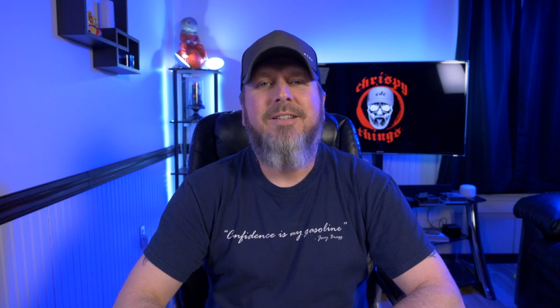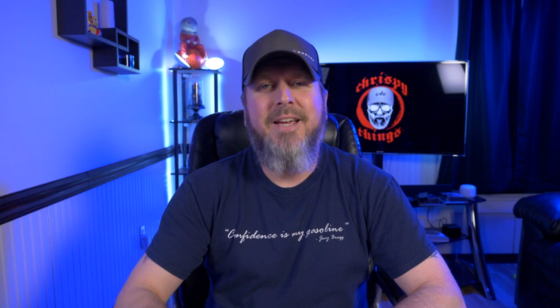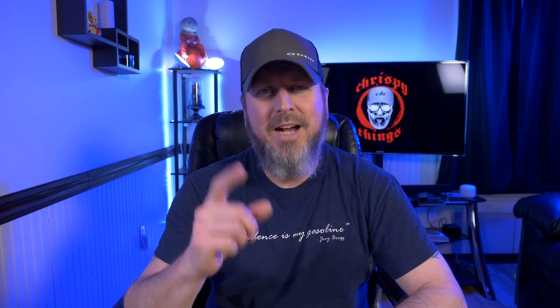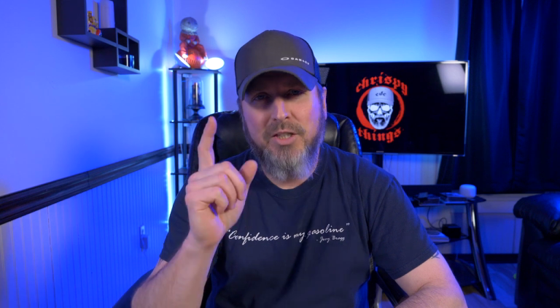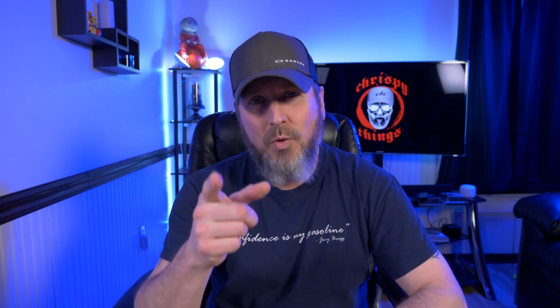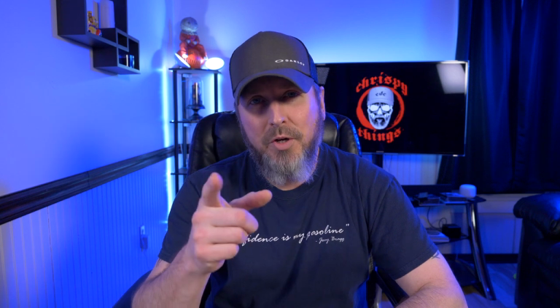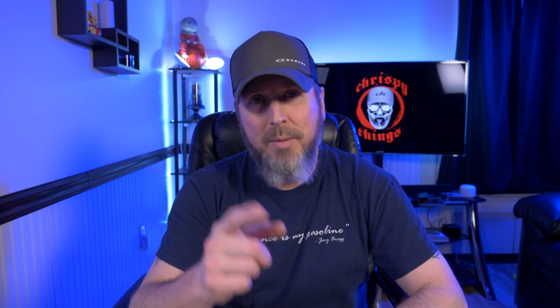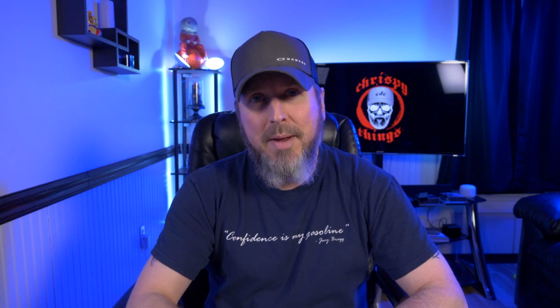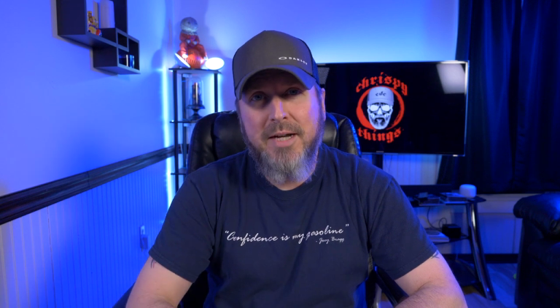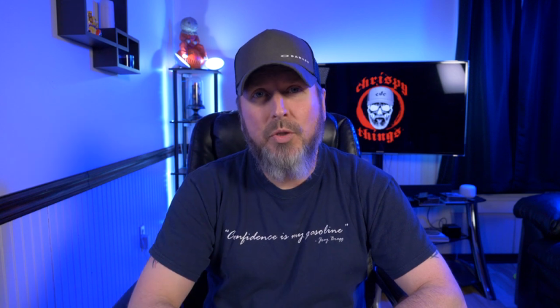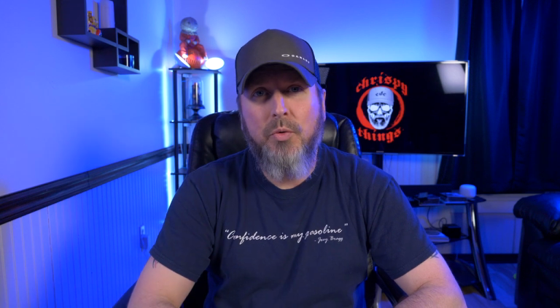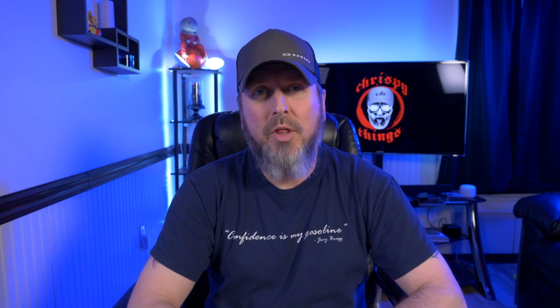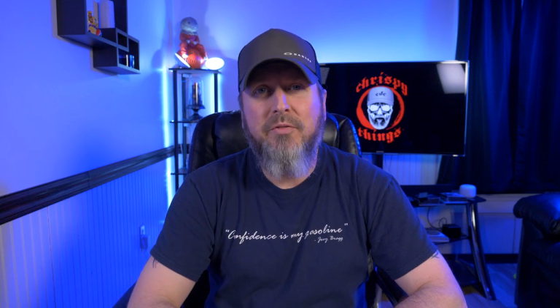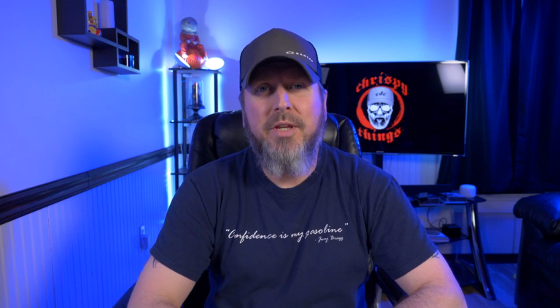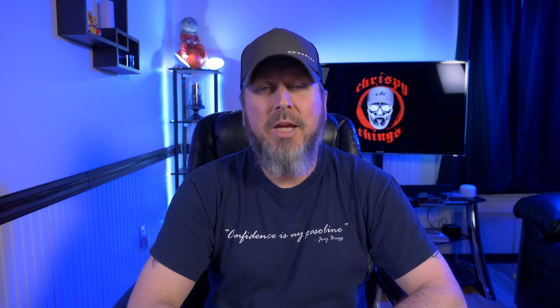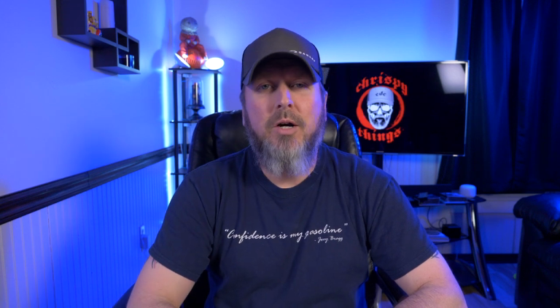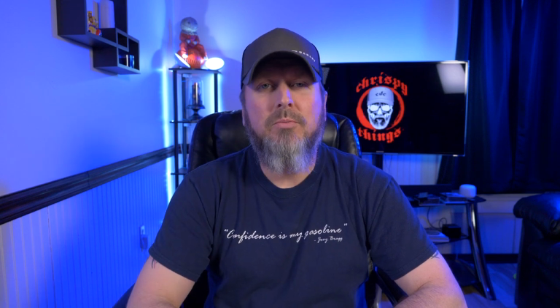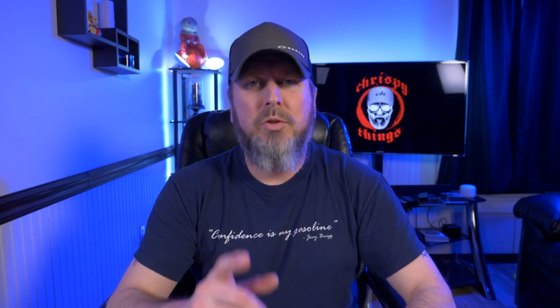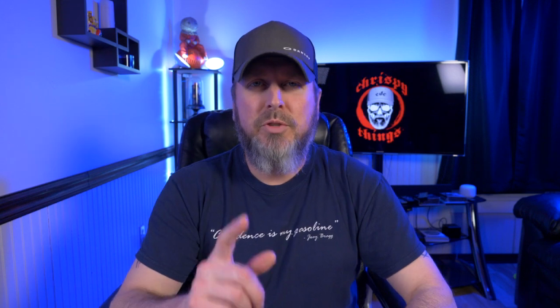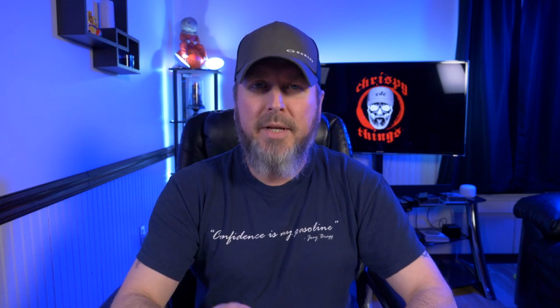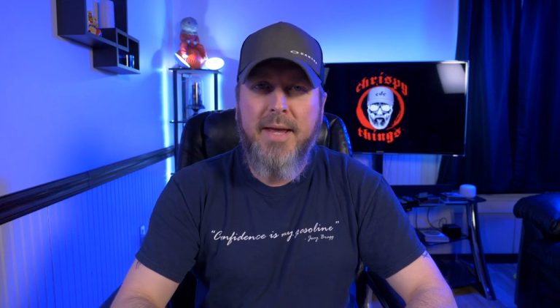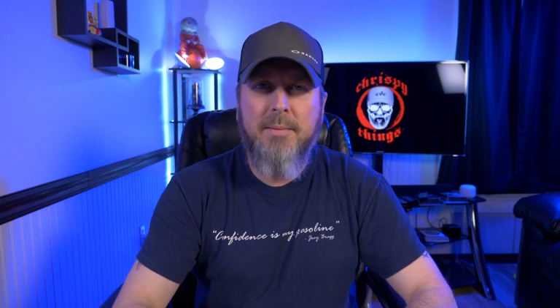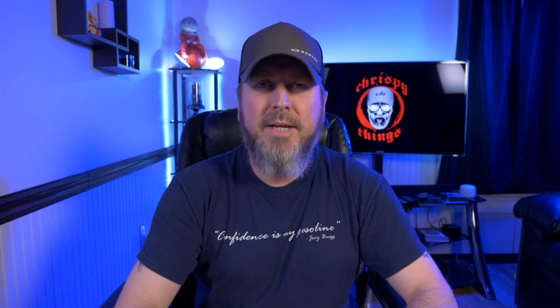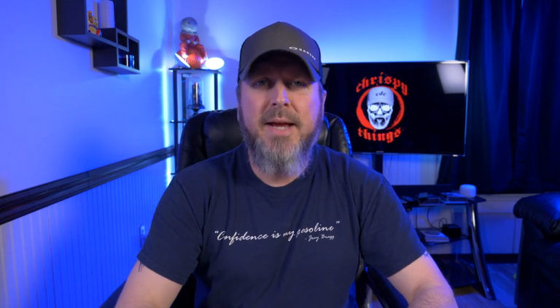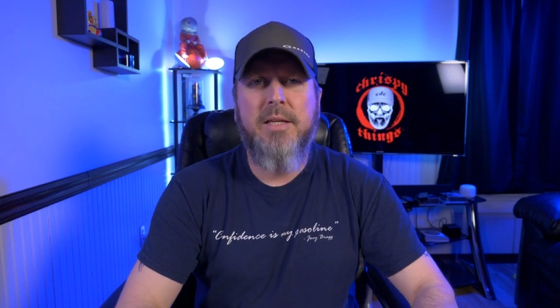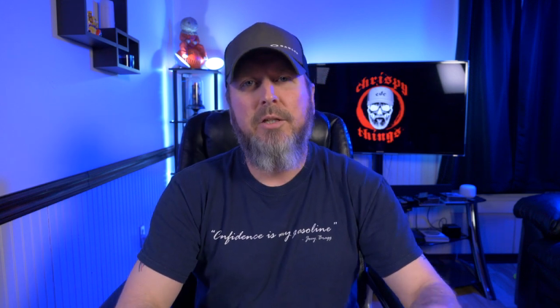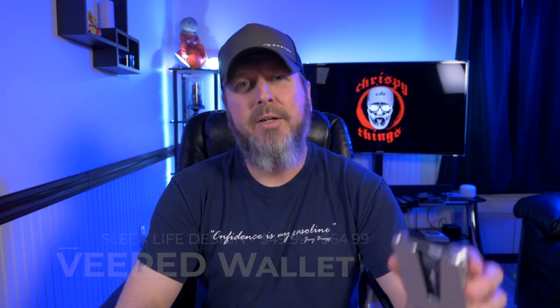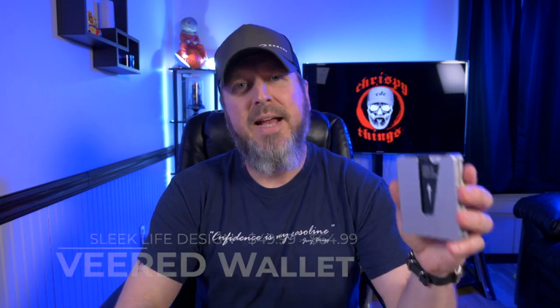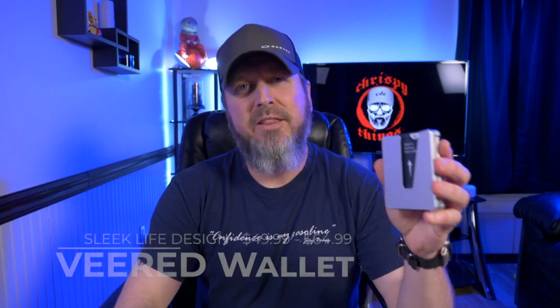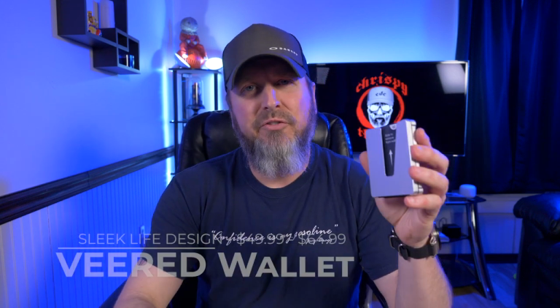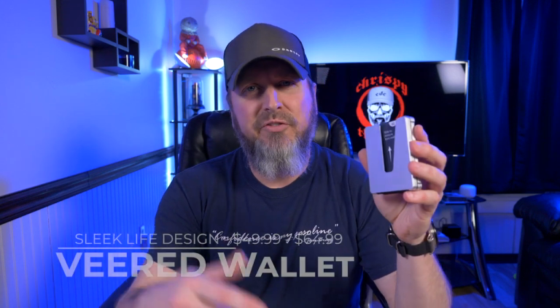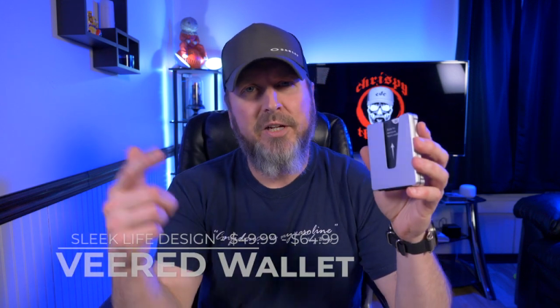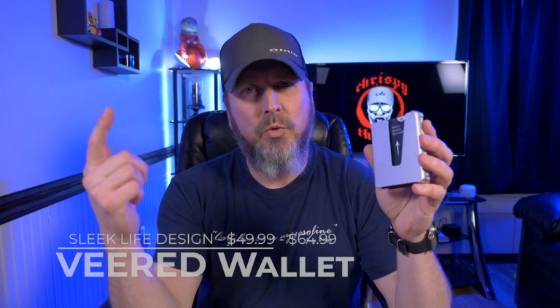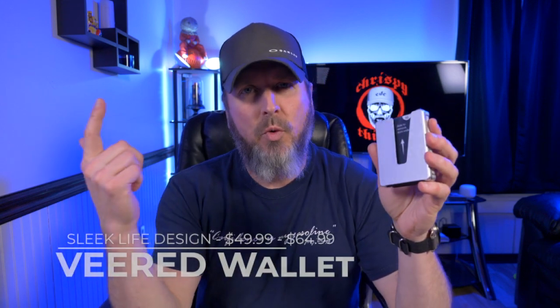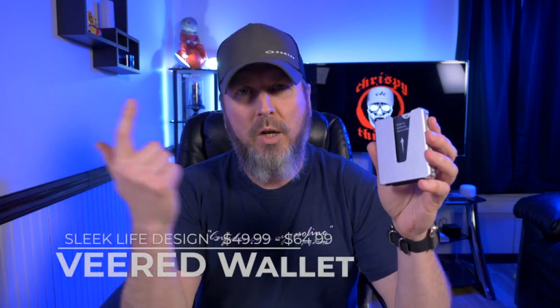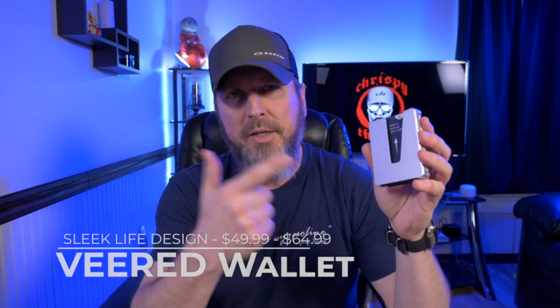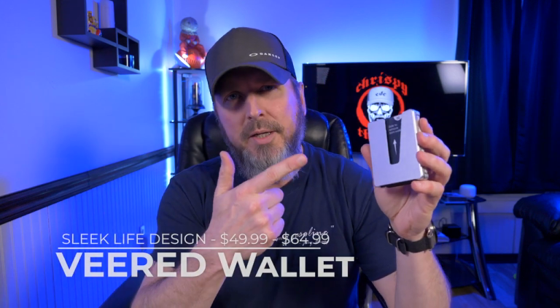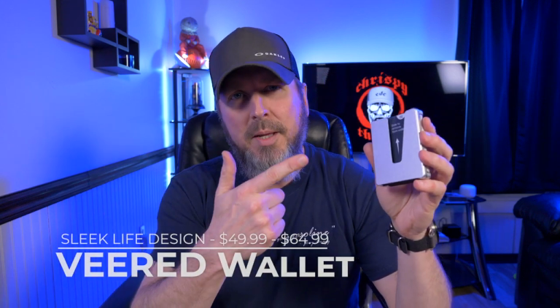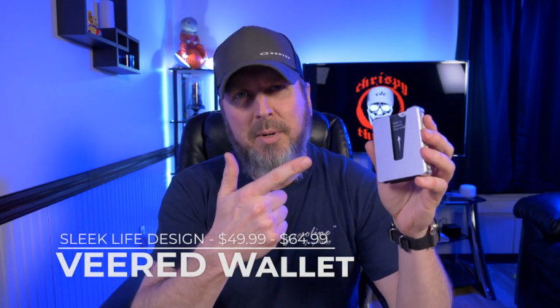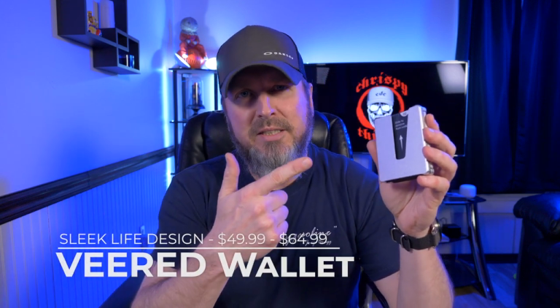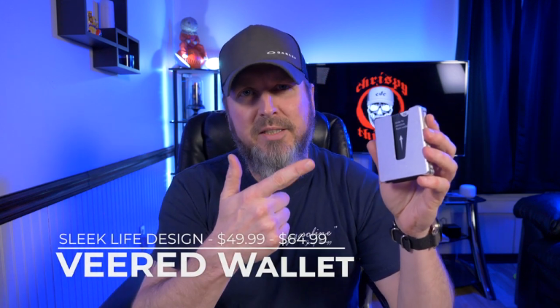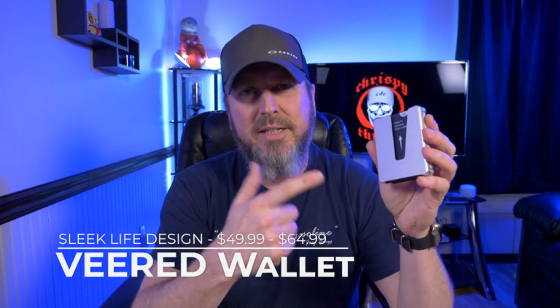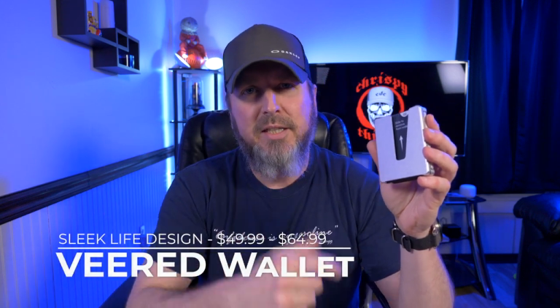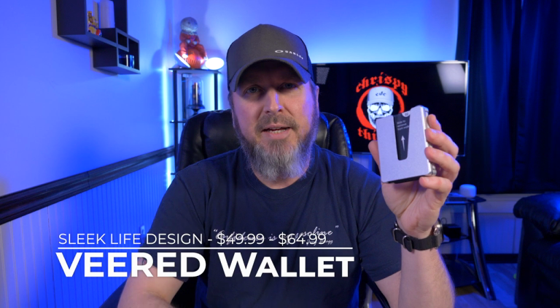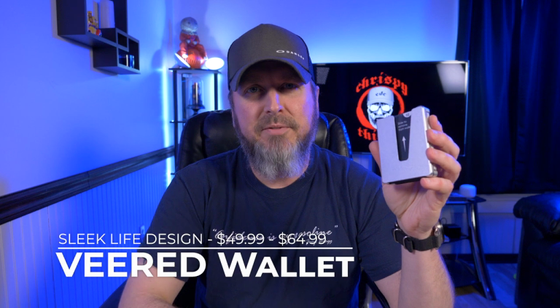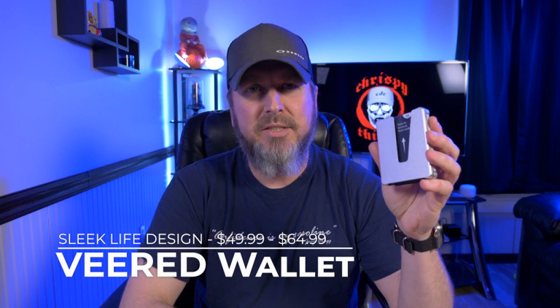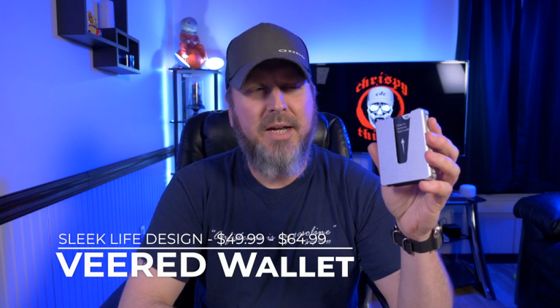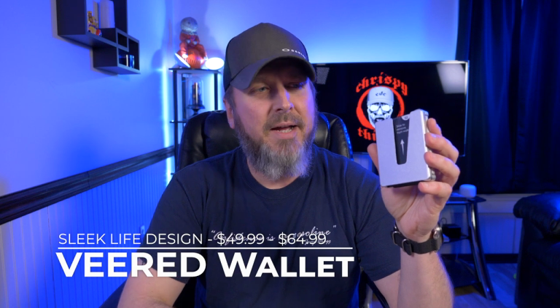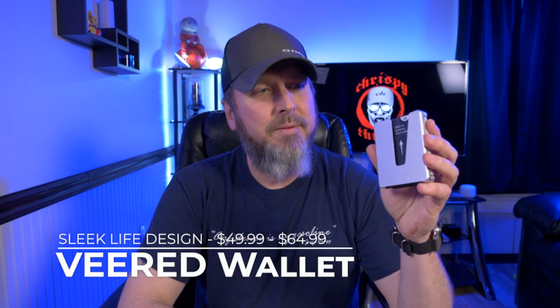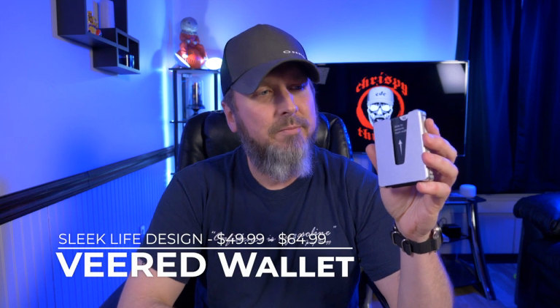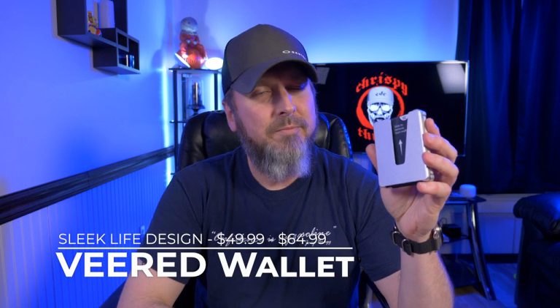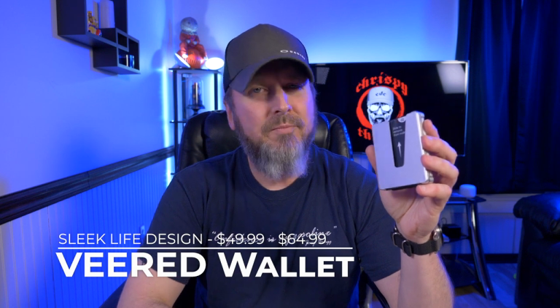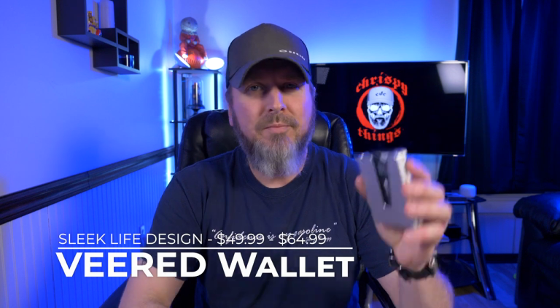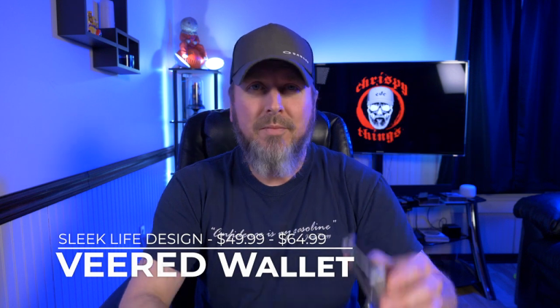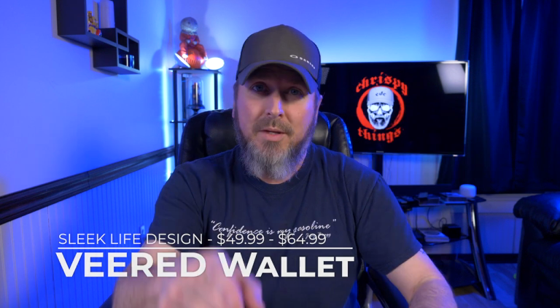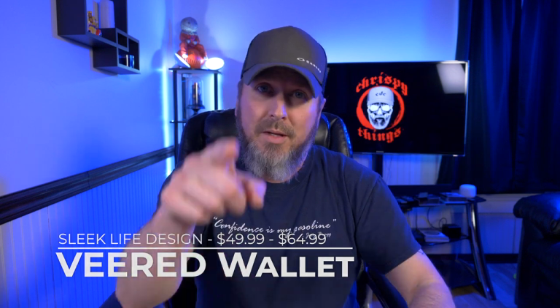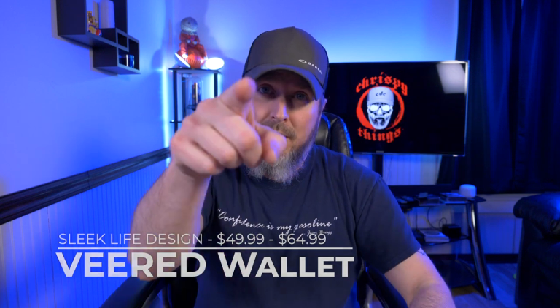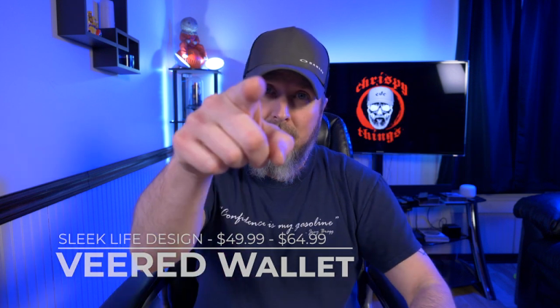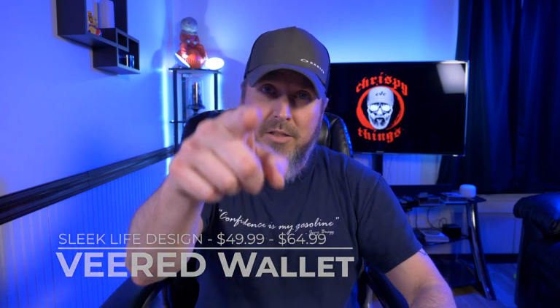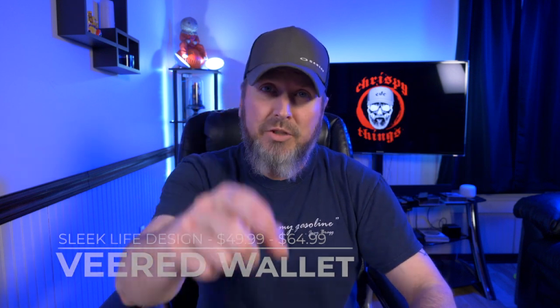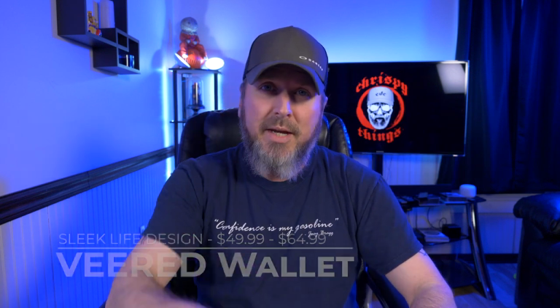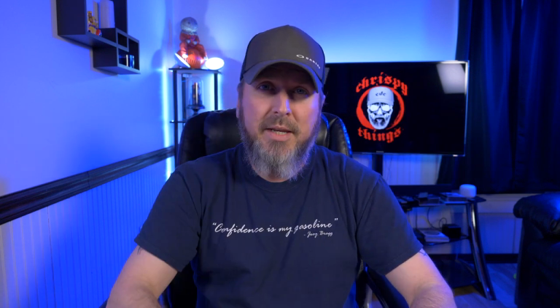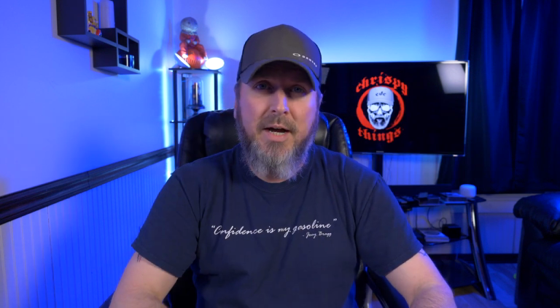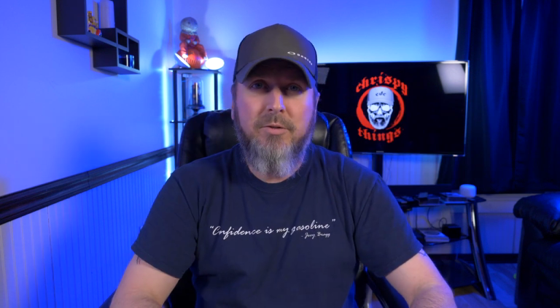Hey guys, welcome back to another video. So today I'm taking a look at the Veered Wallet by Sleek Life Design. Let's check it out.